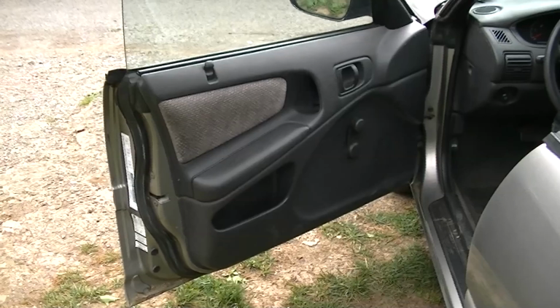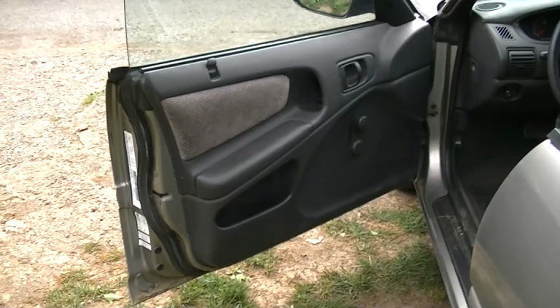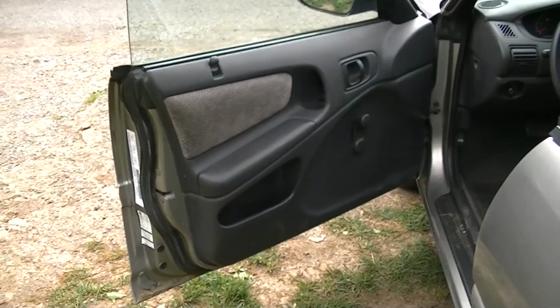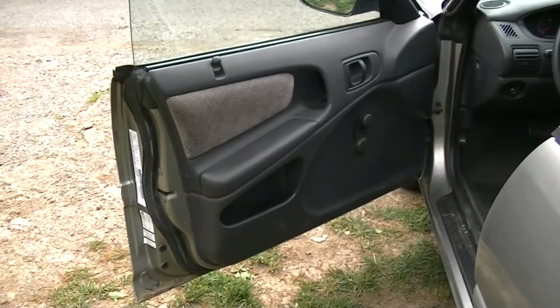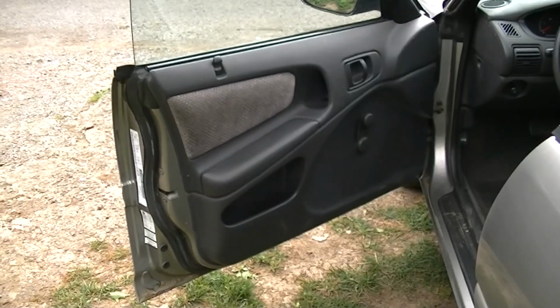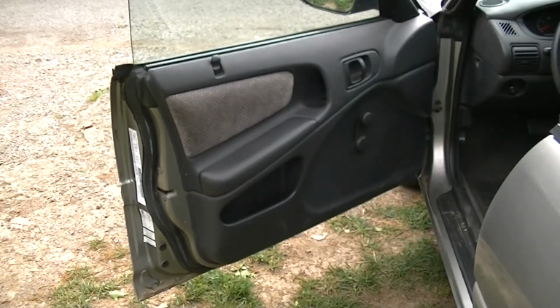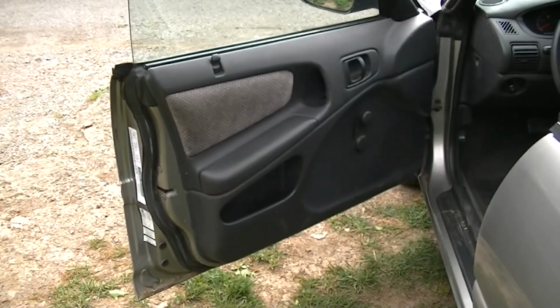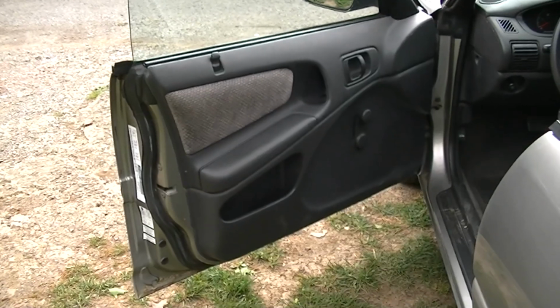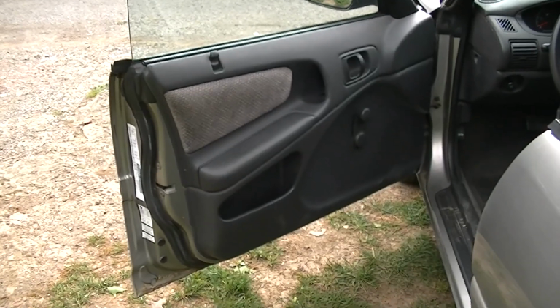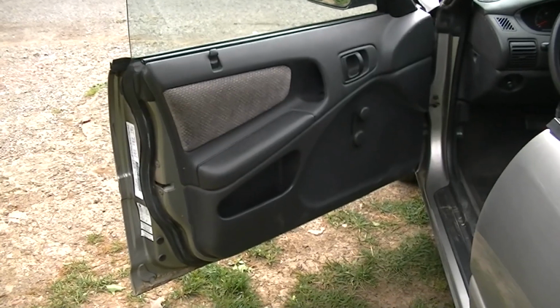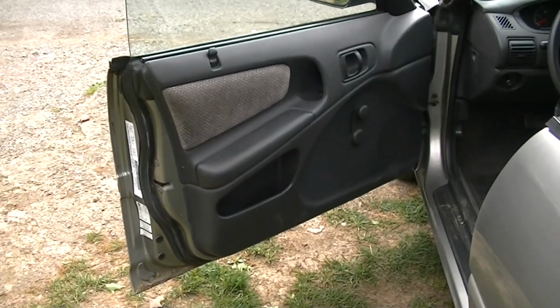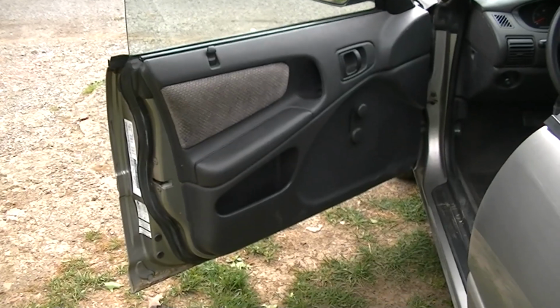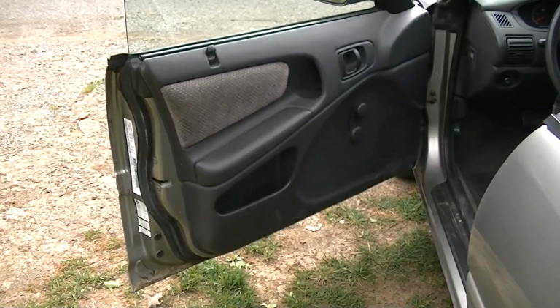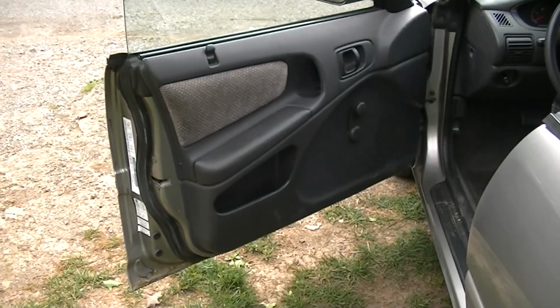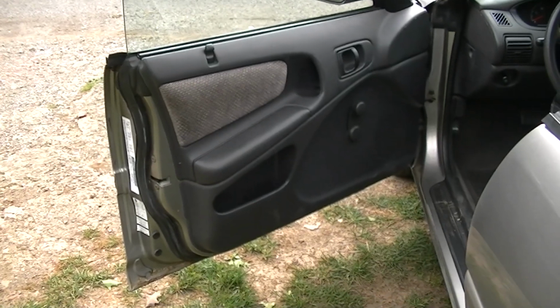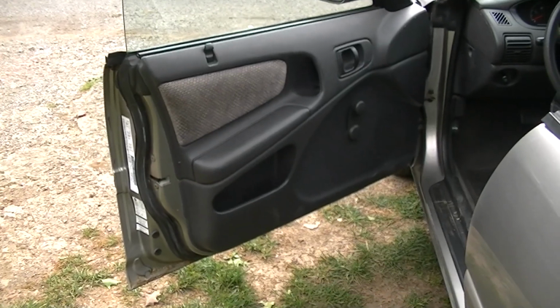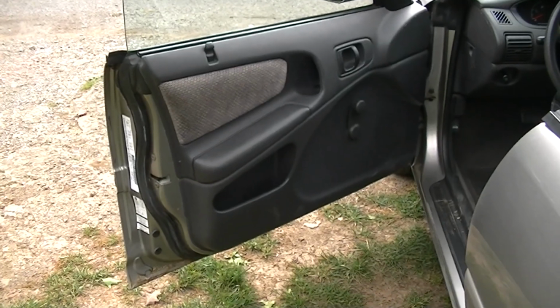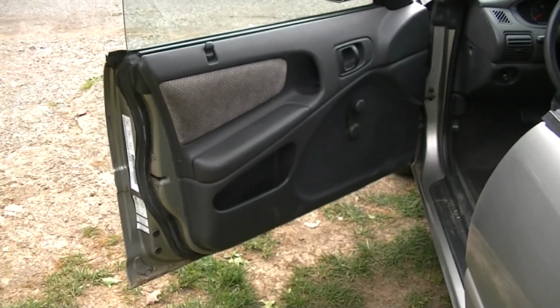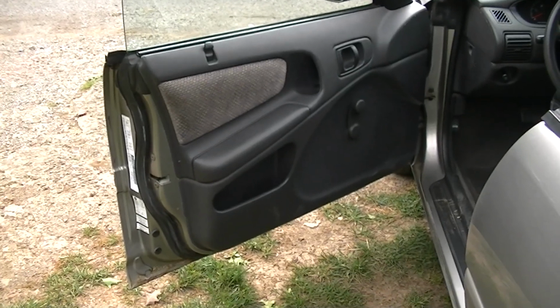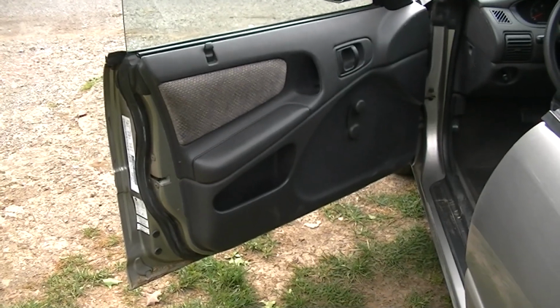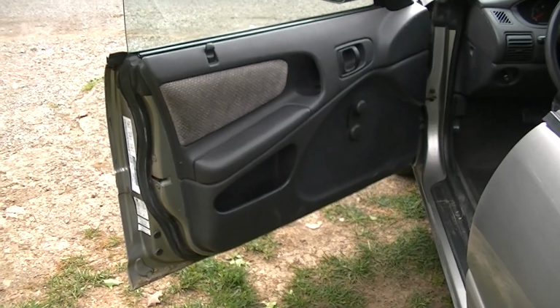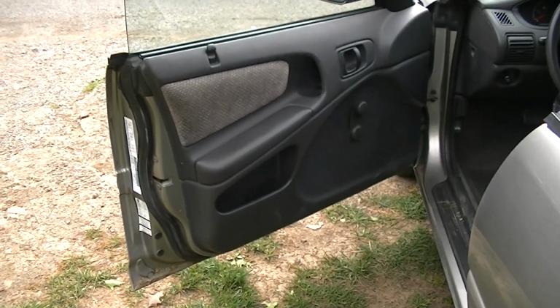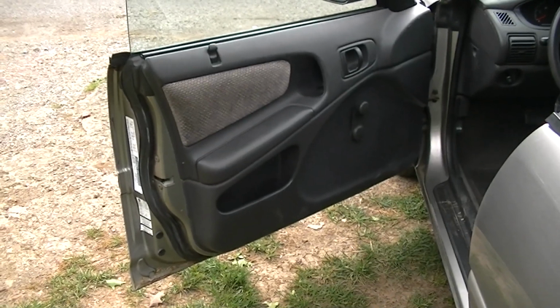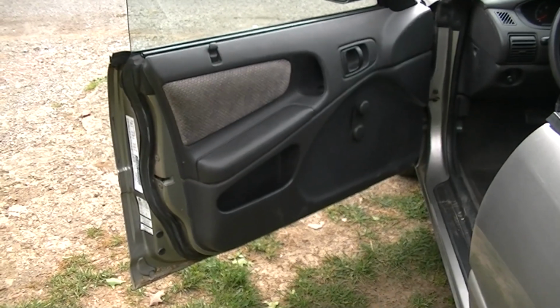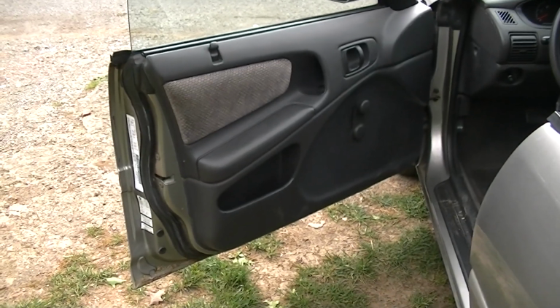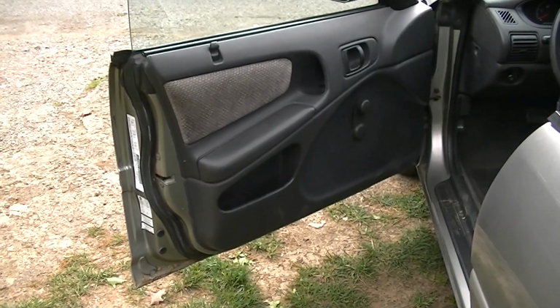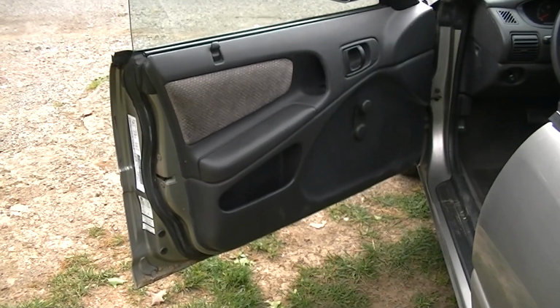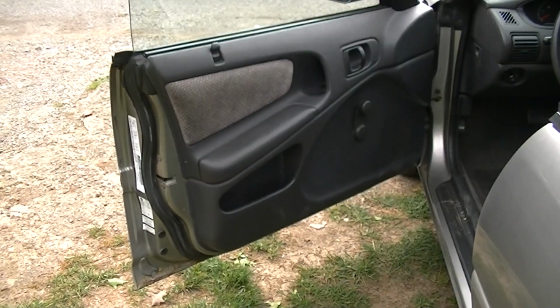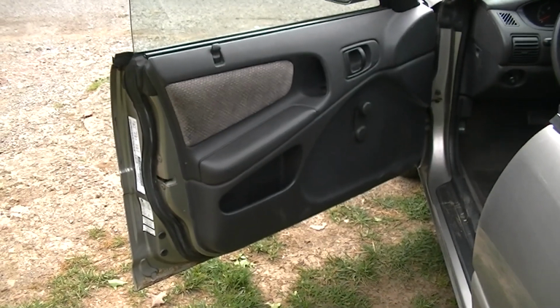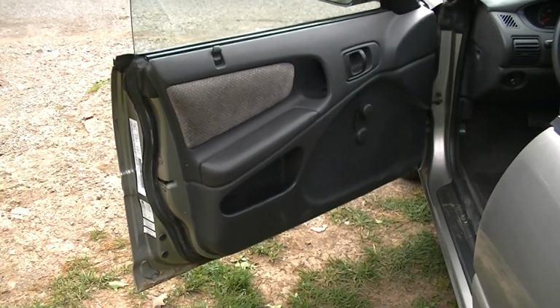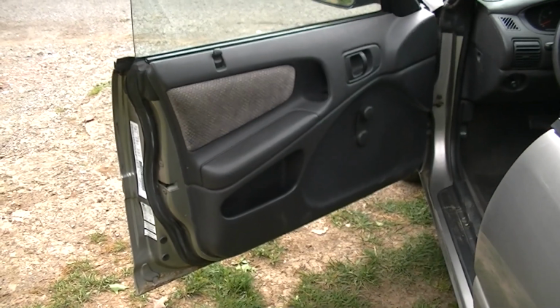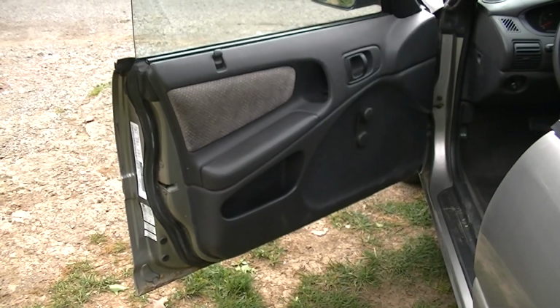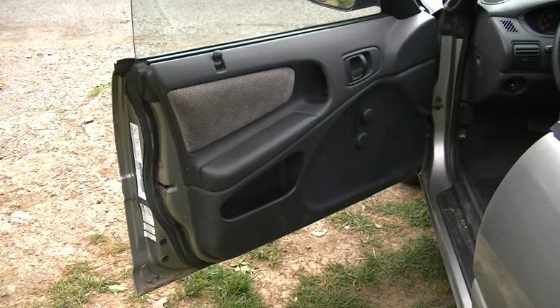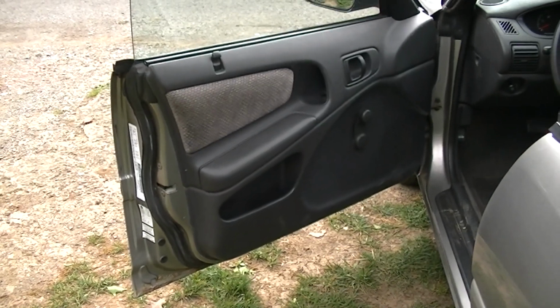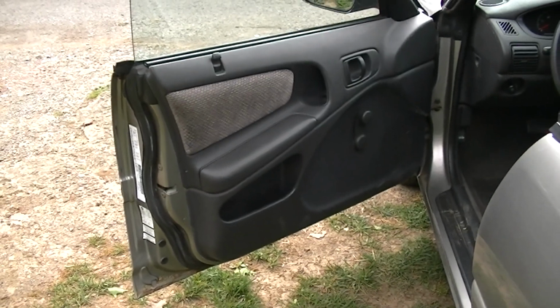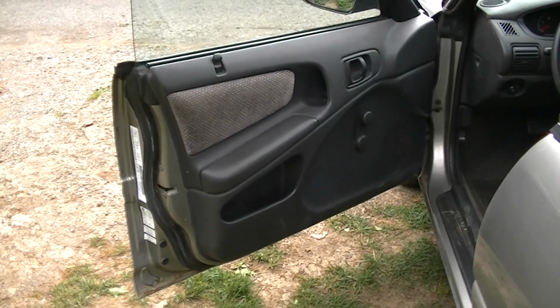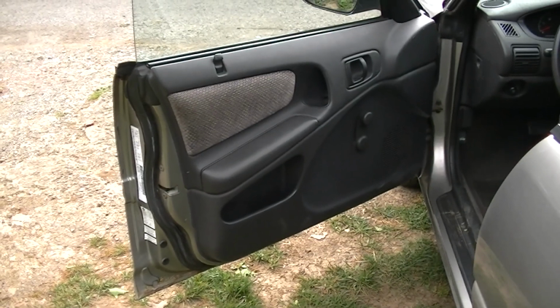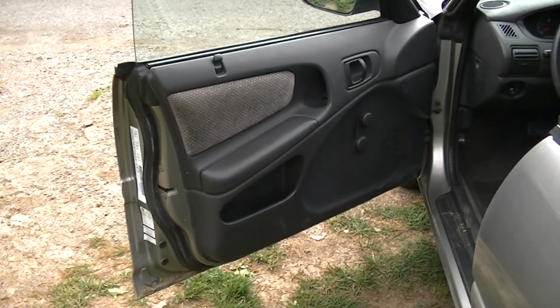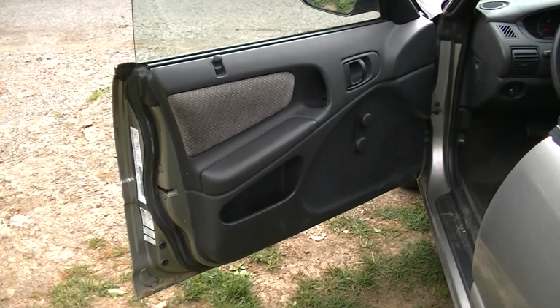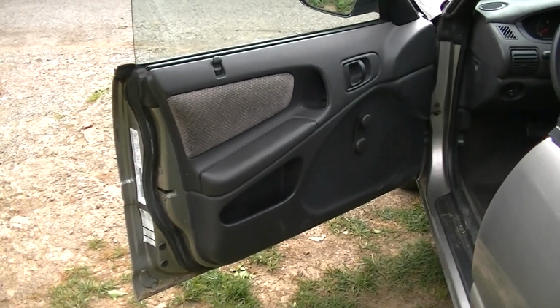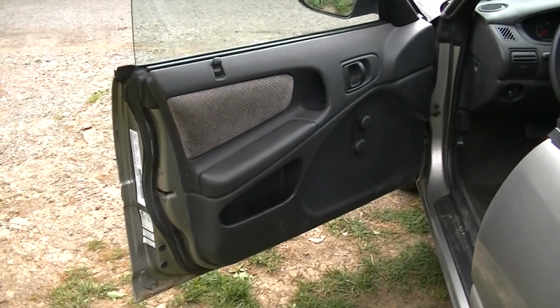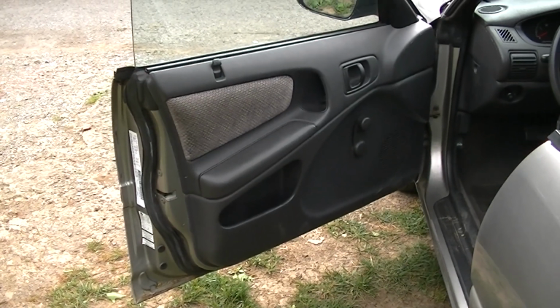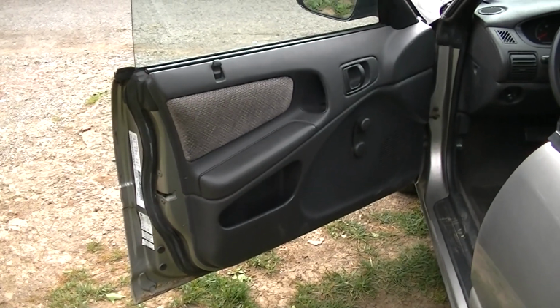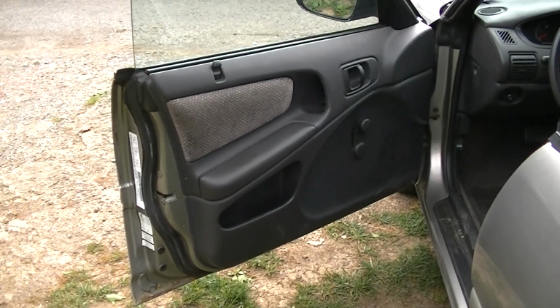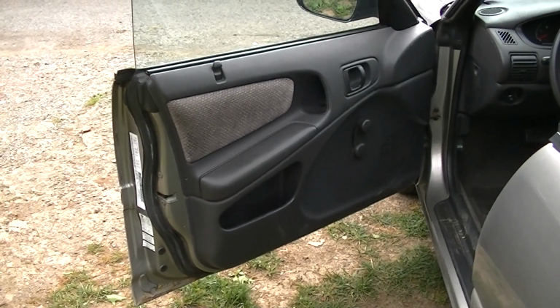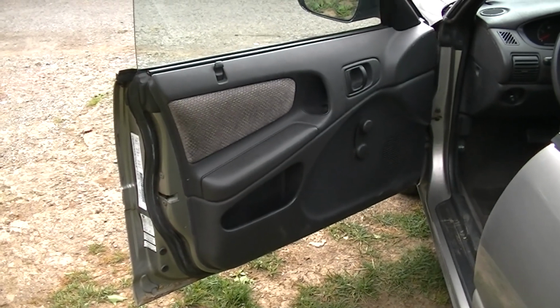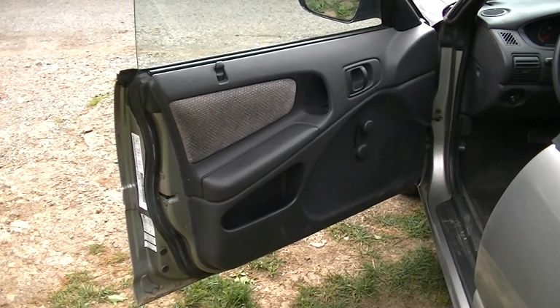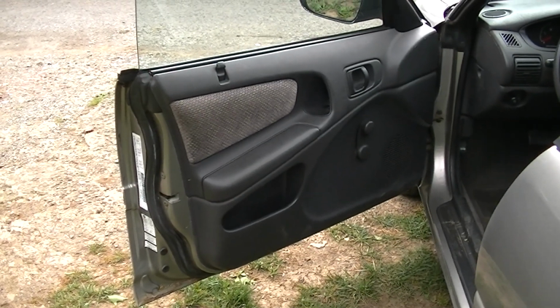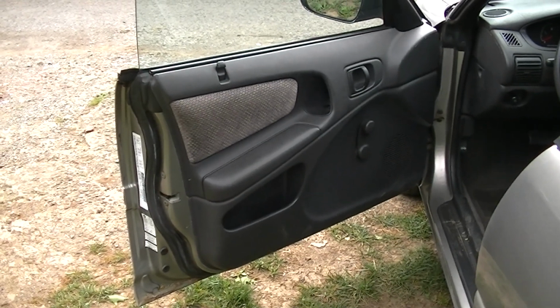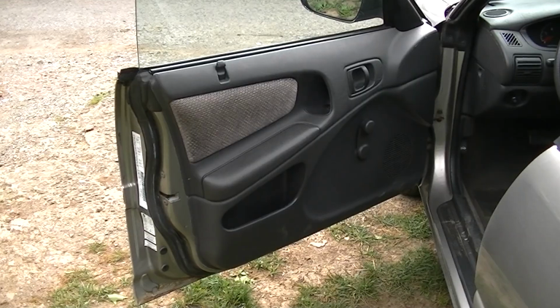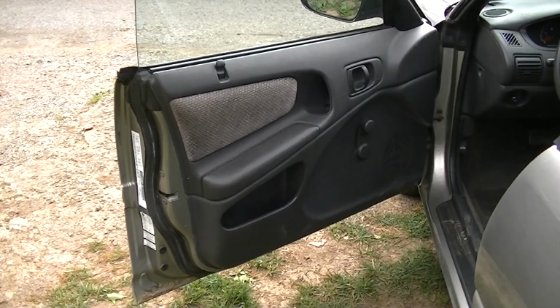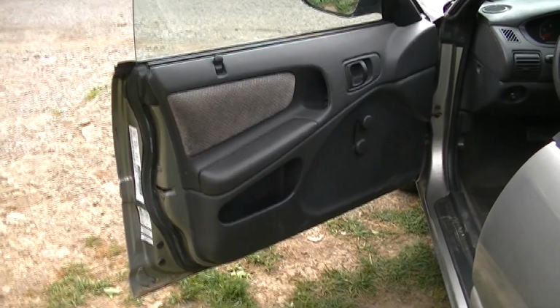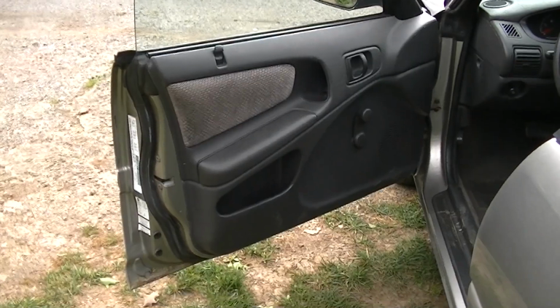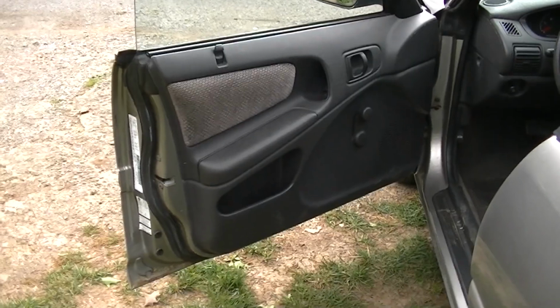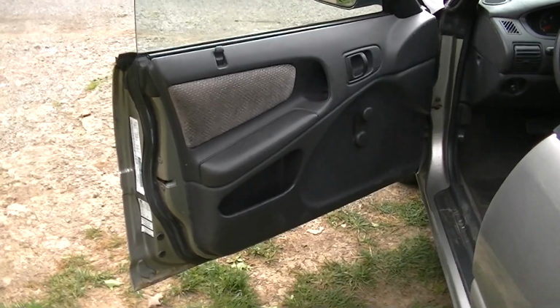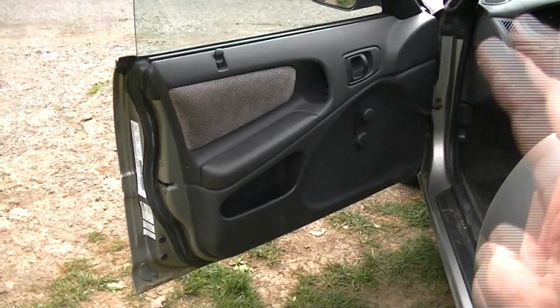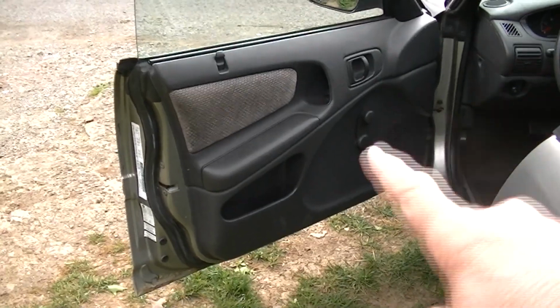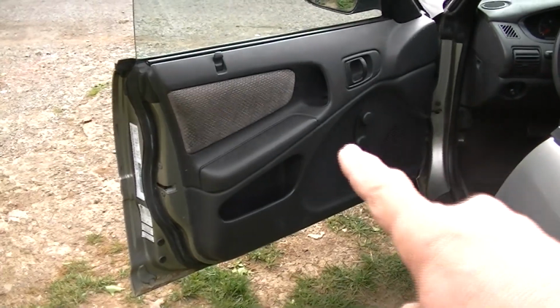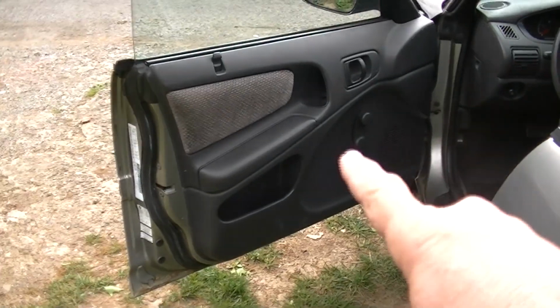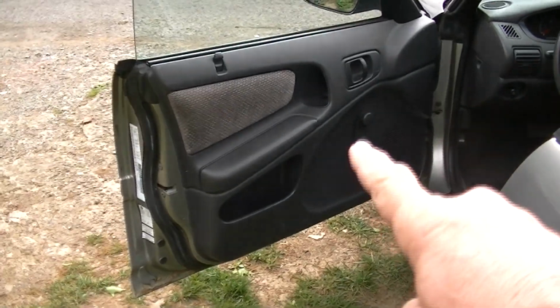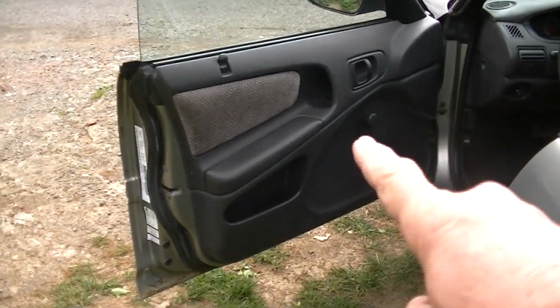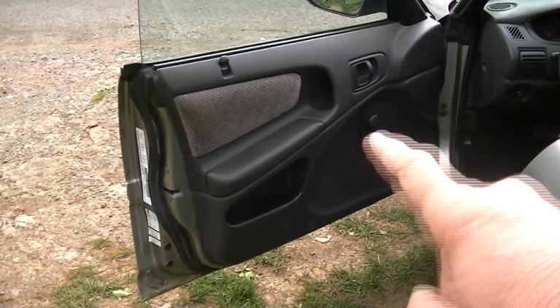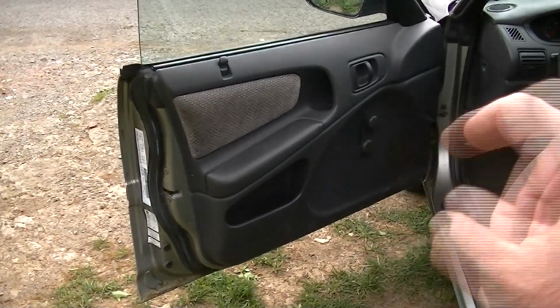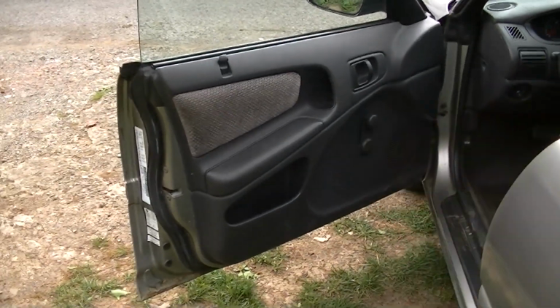Hey guys, today I'm going to show you how to take a door panel off on a 1999 Dodge Neon in order to get into the speaker.